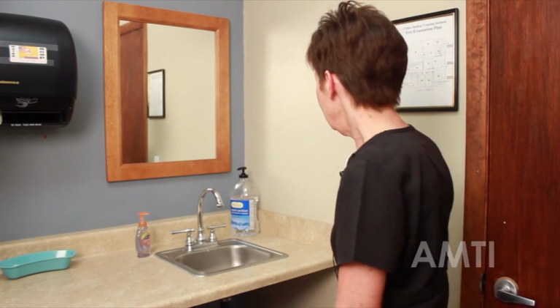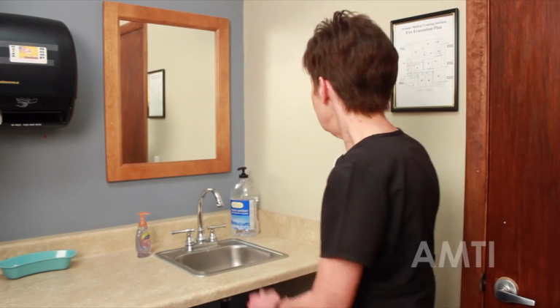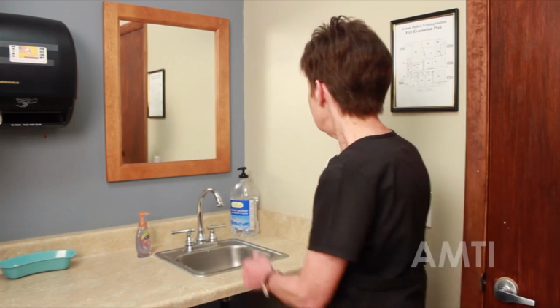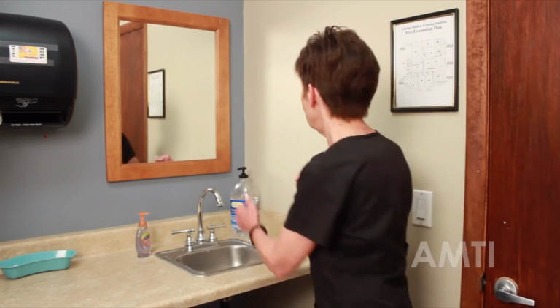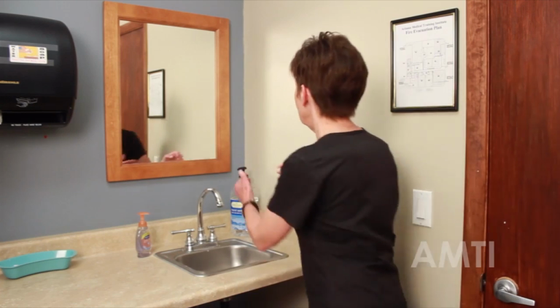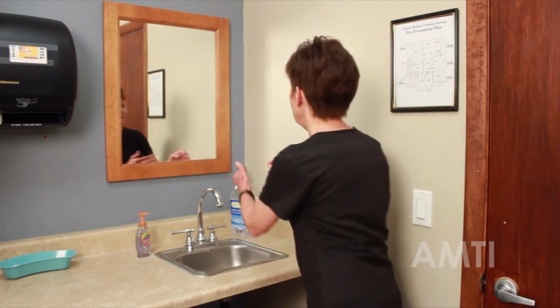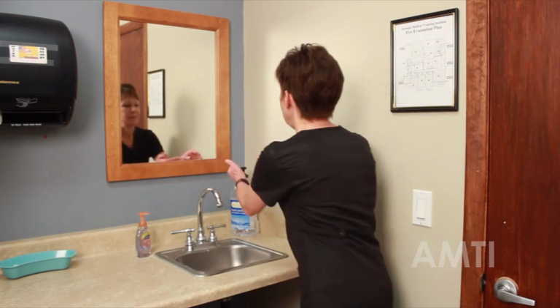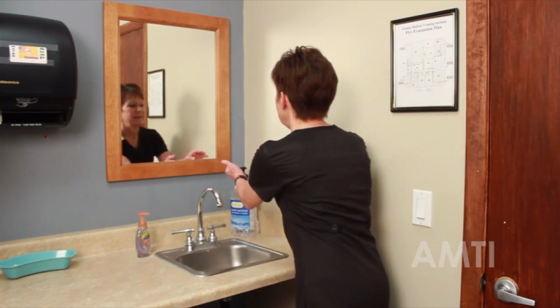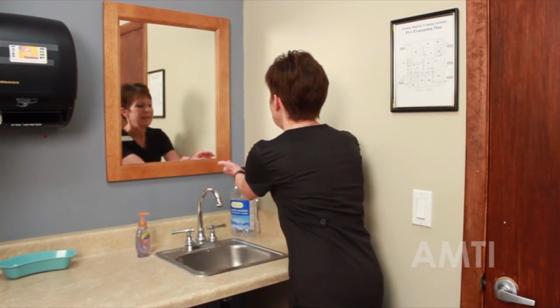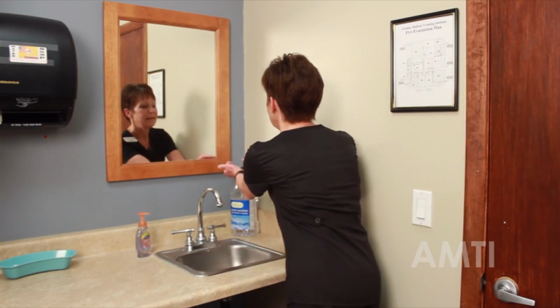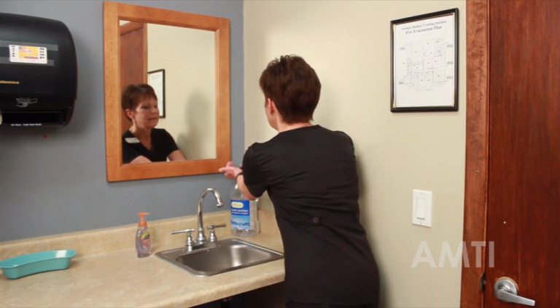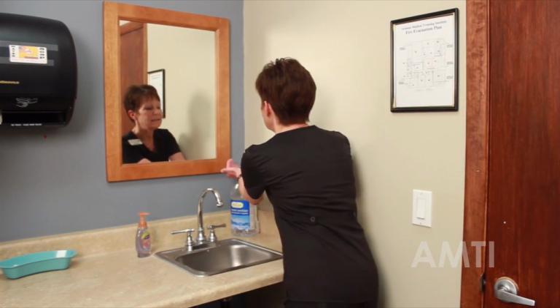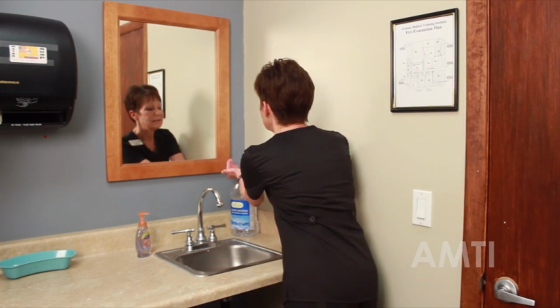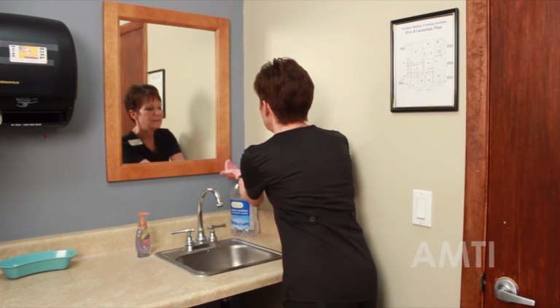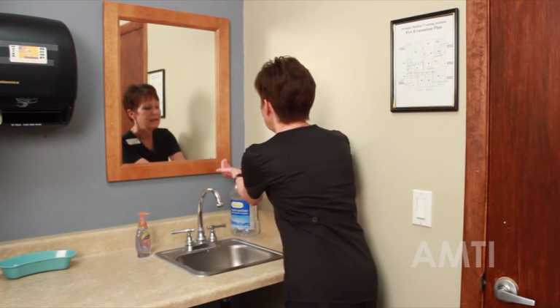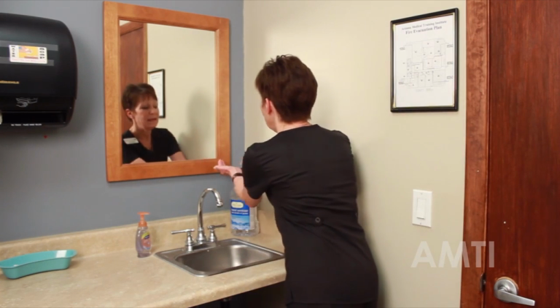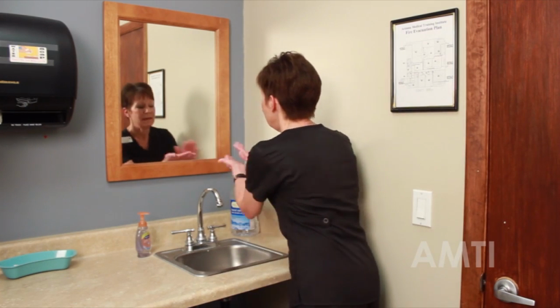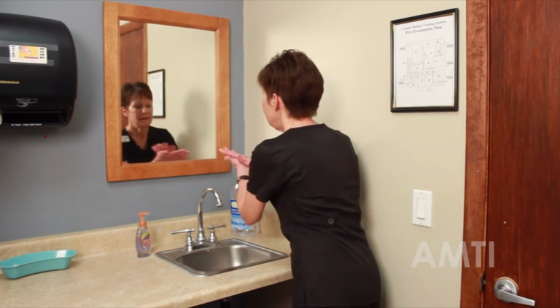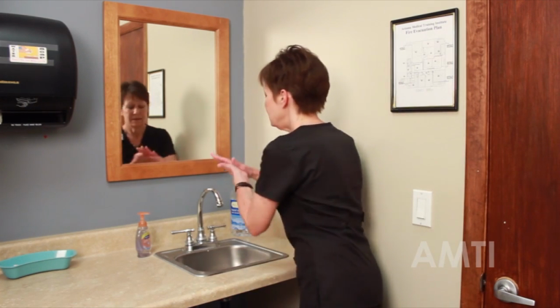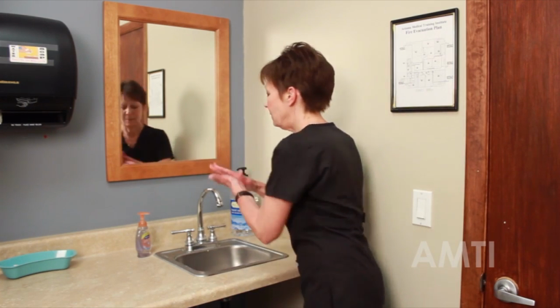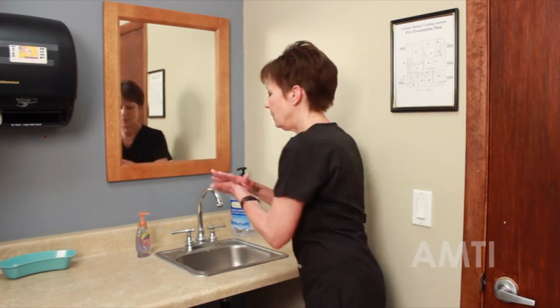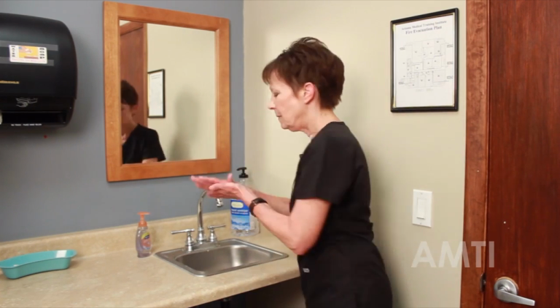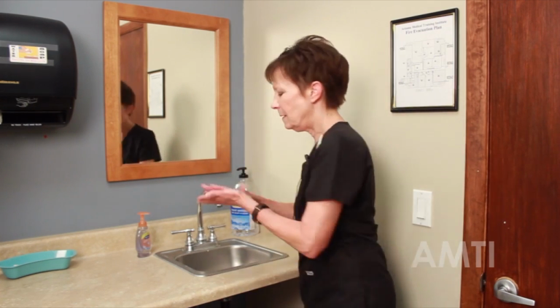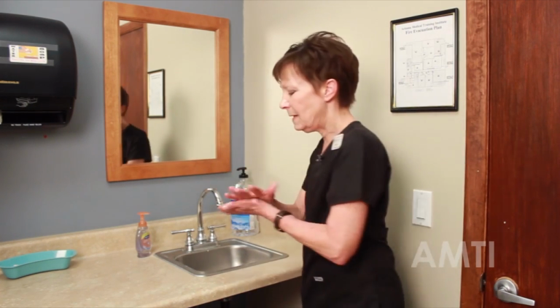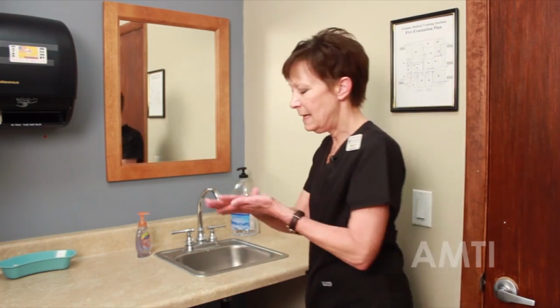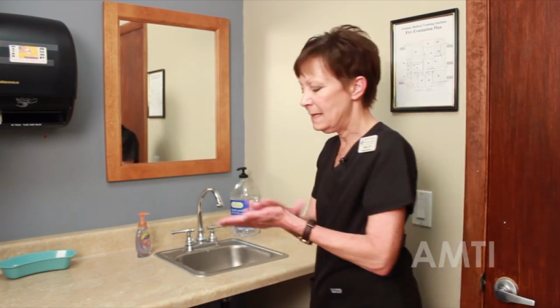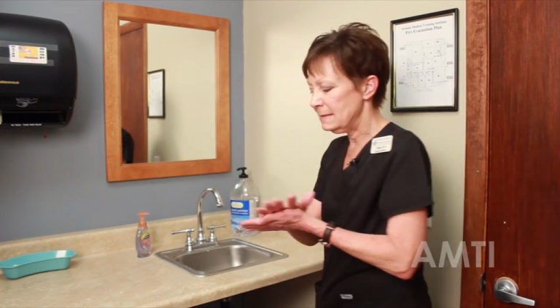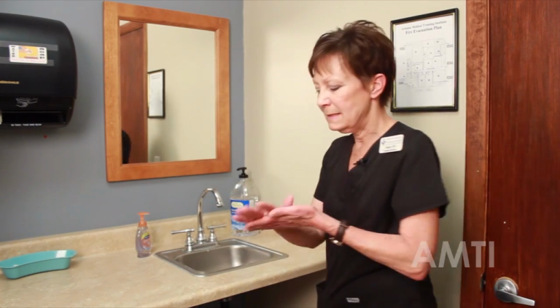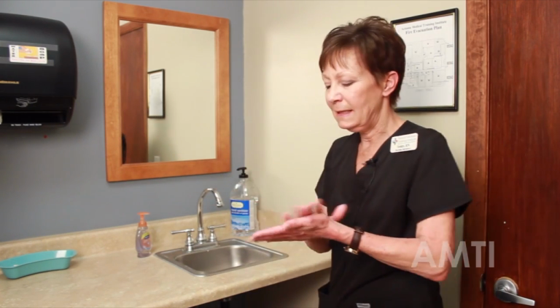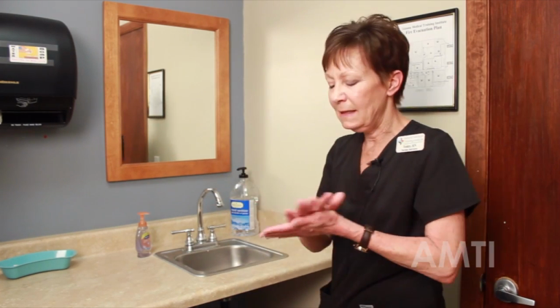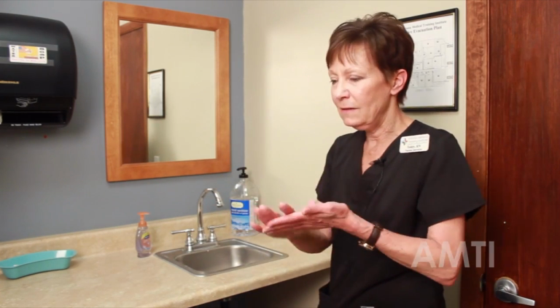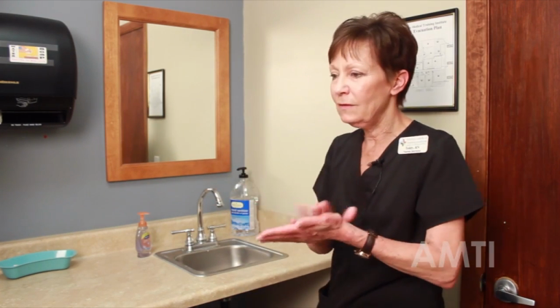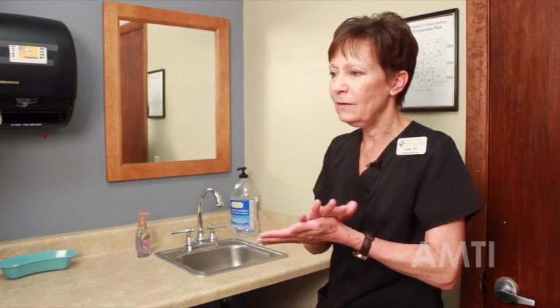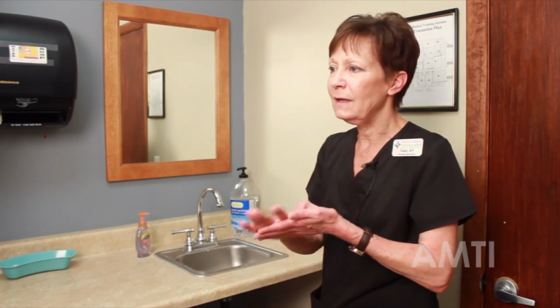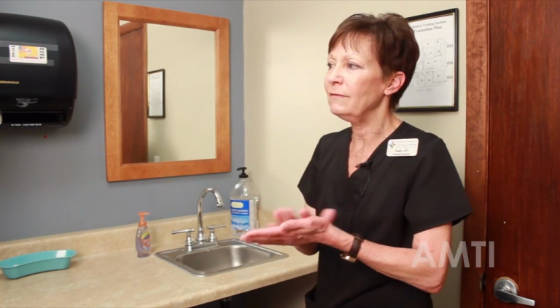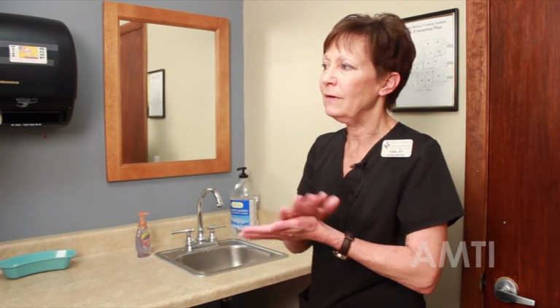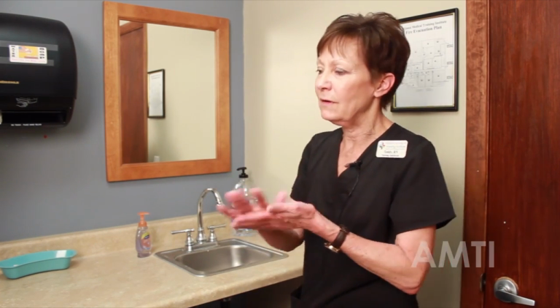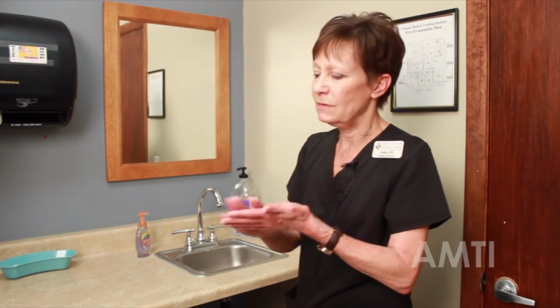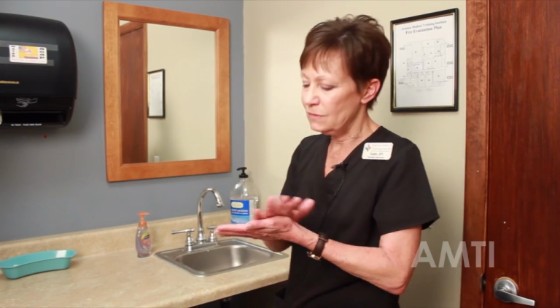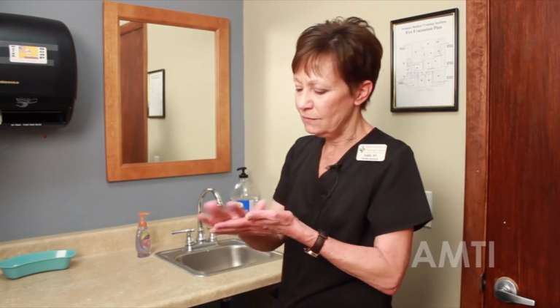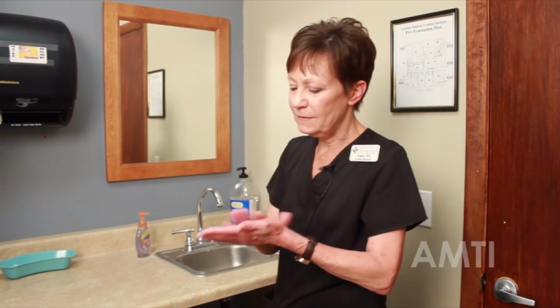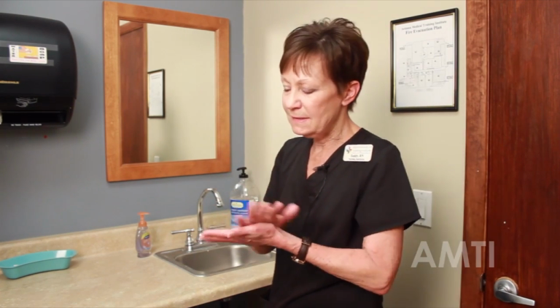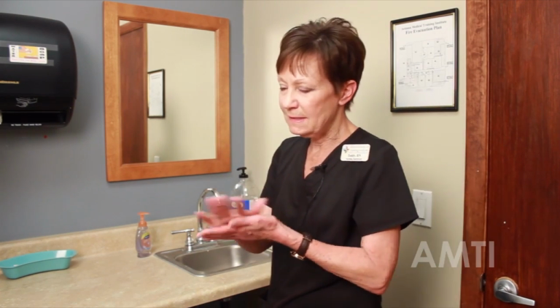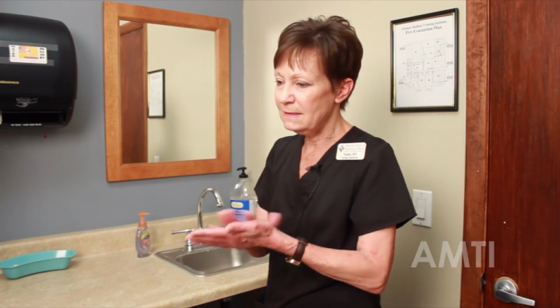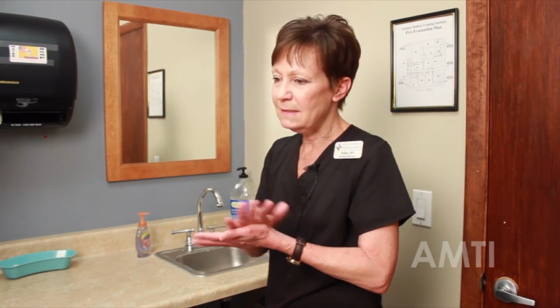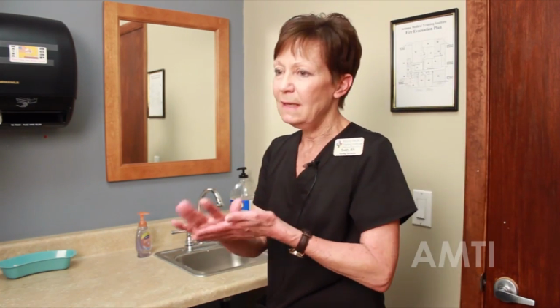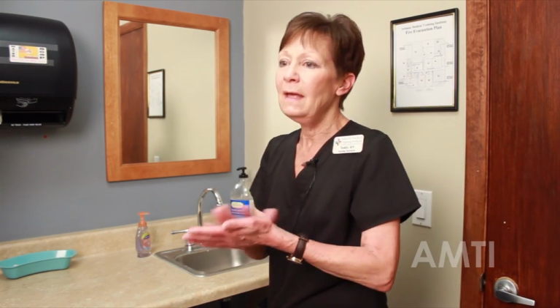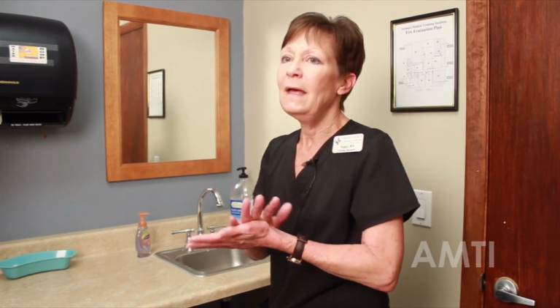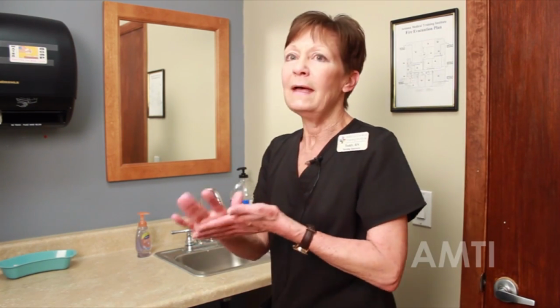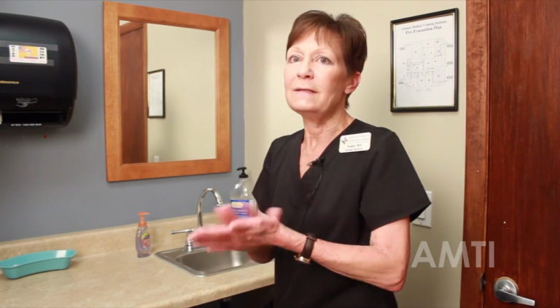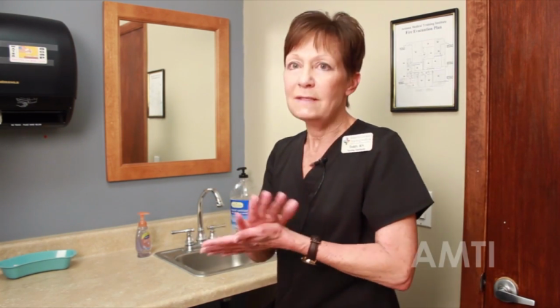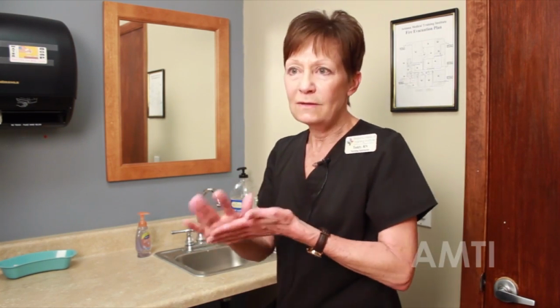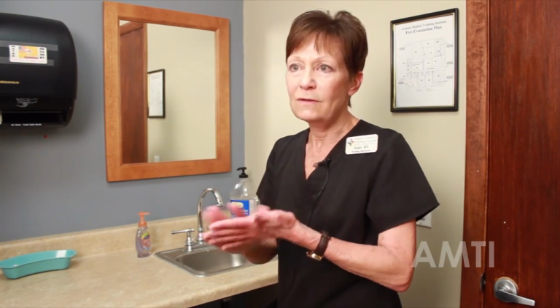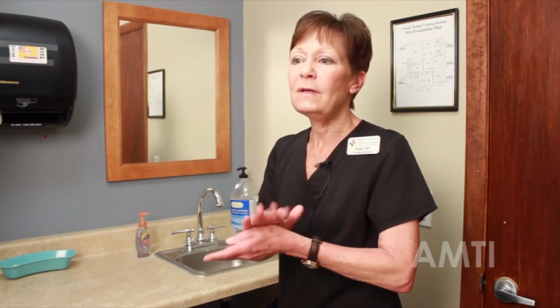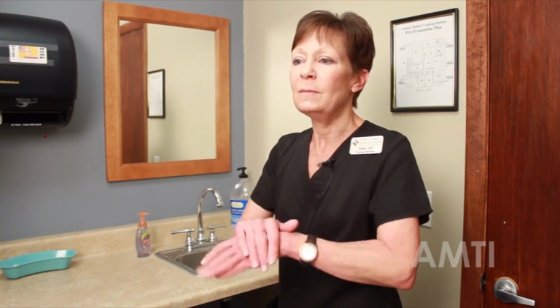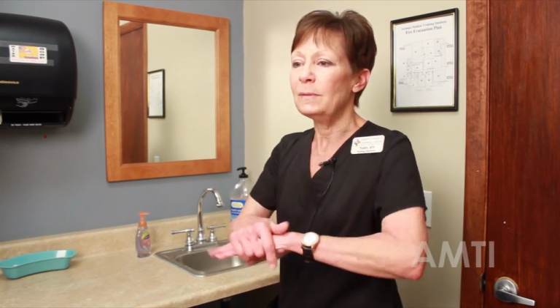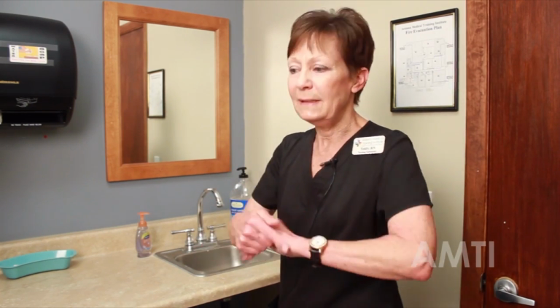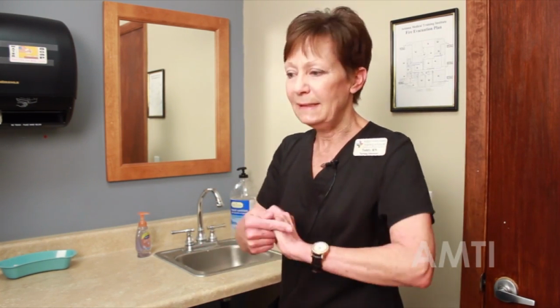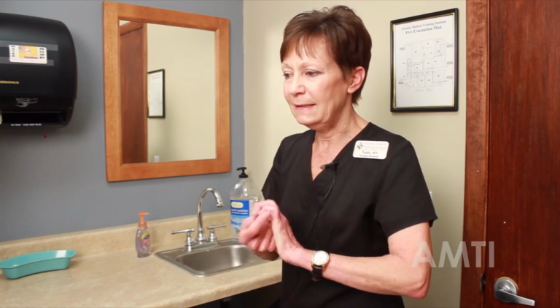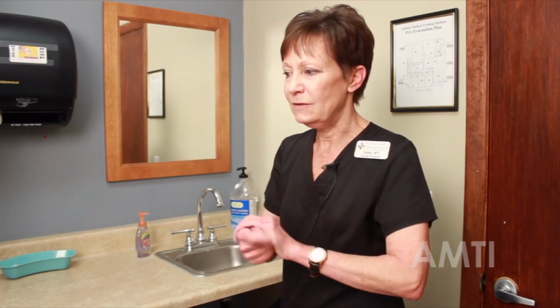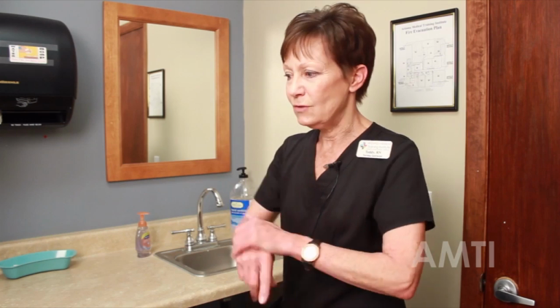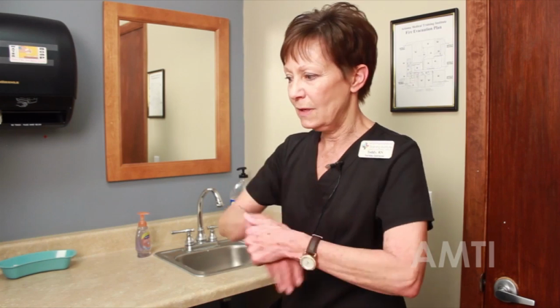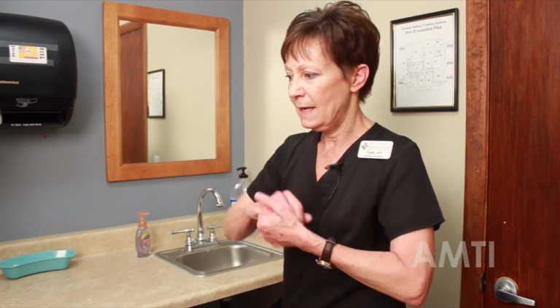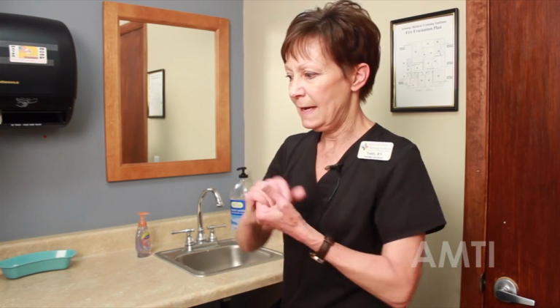So let me sanitize my hands. I'm rubbing my hands together covering all surfaces until they're completely dry.